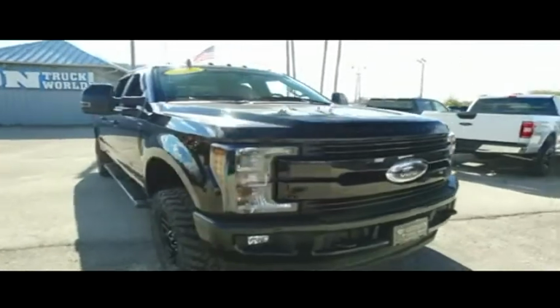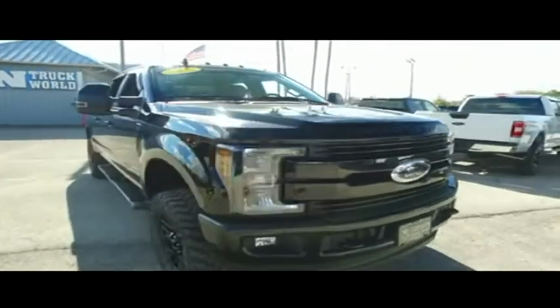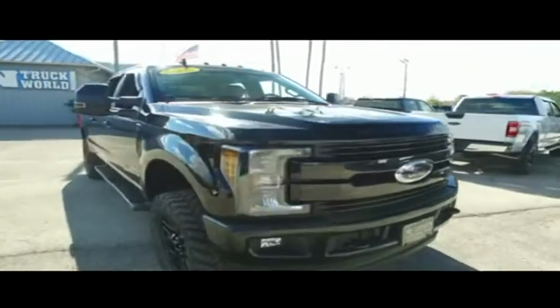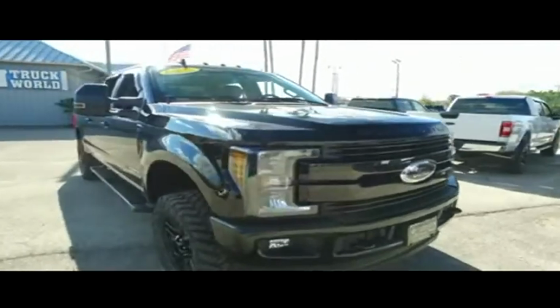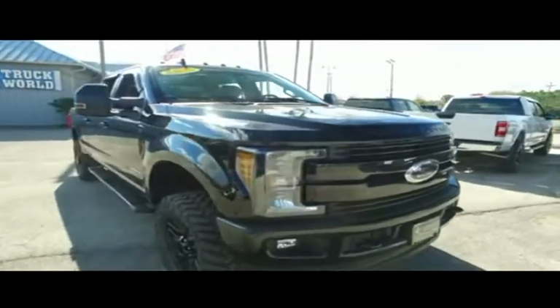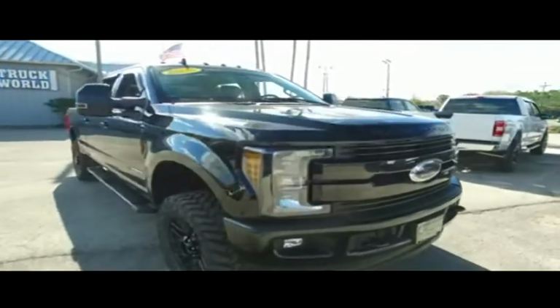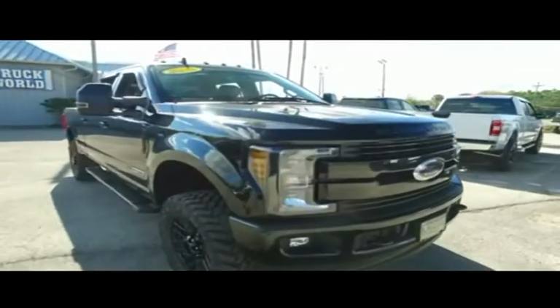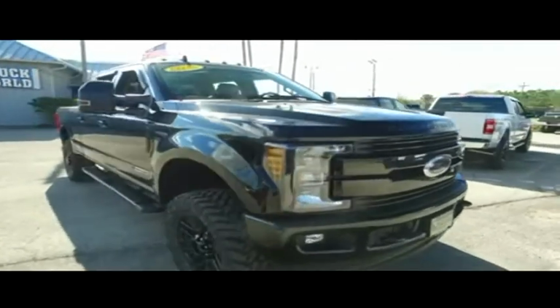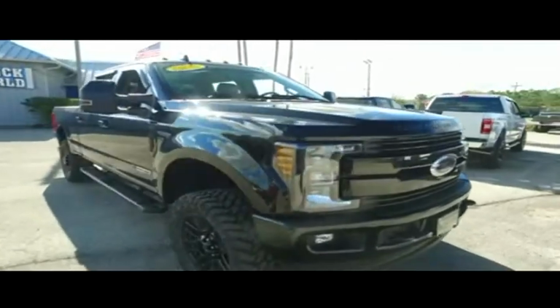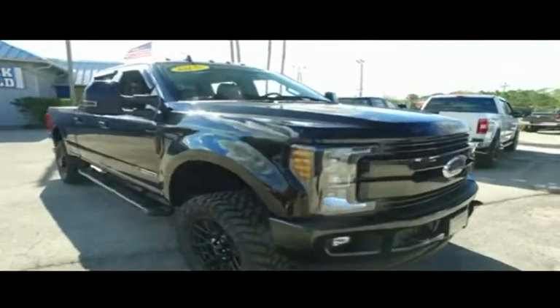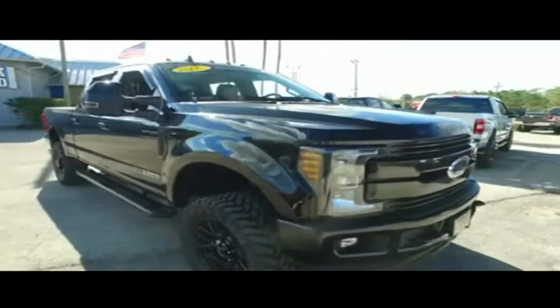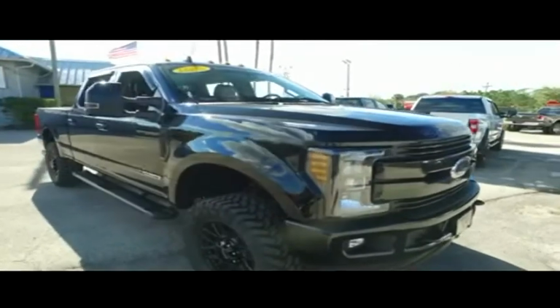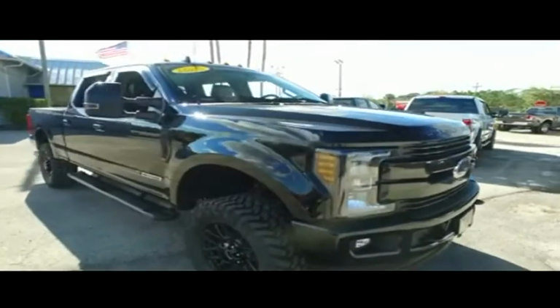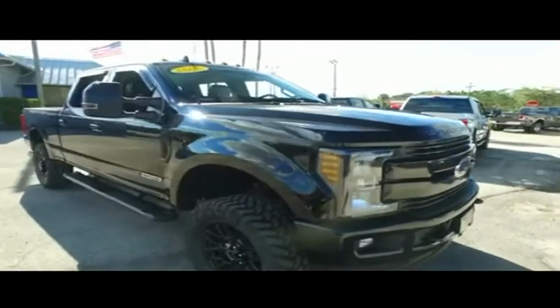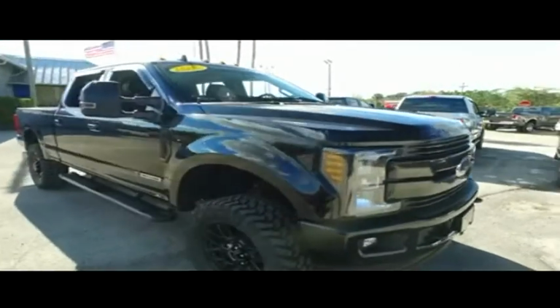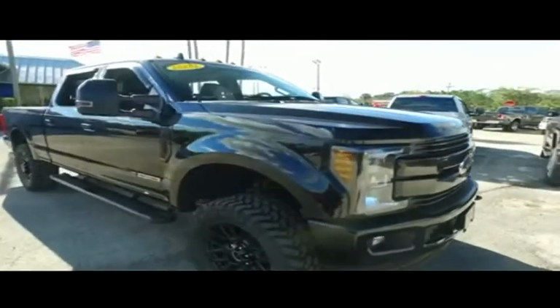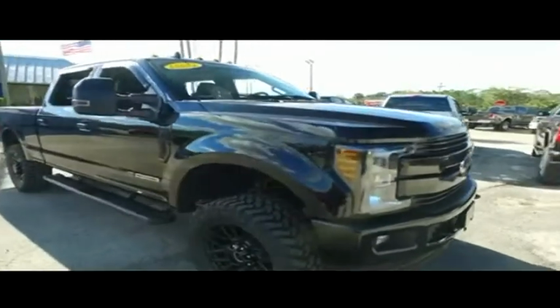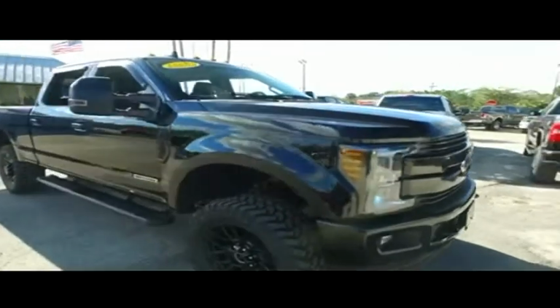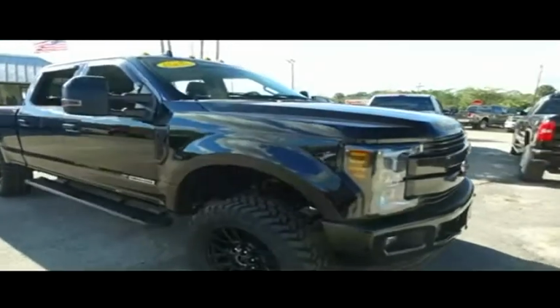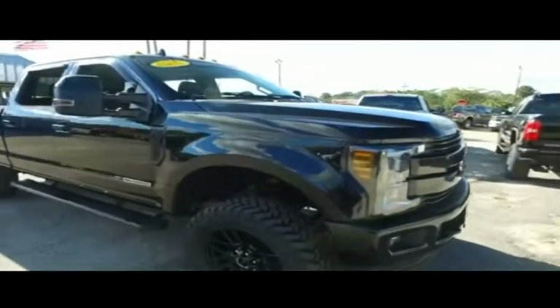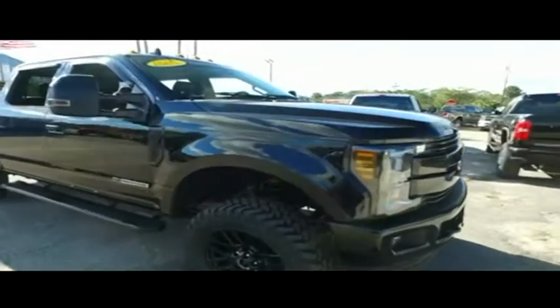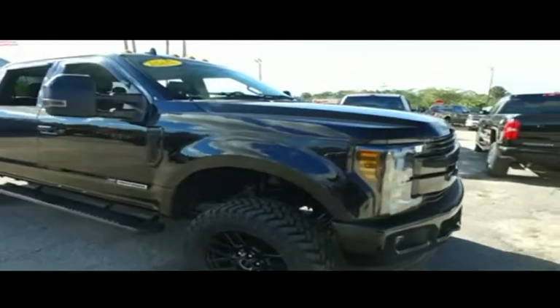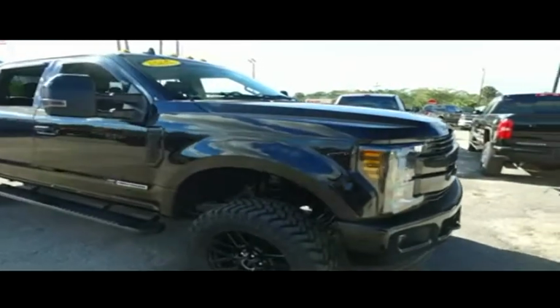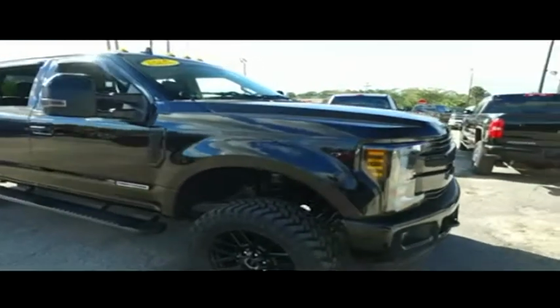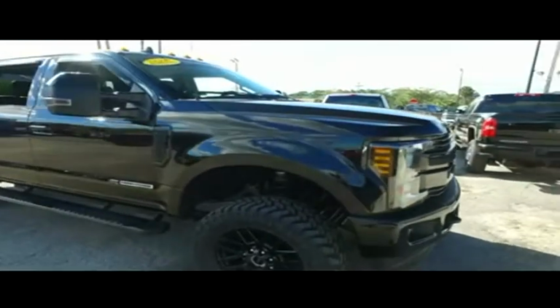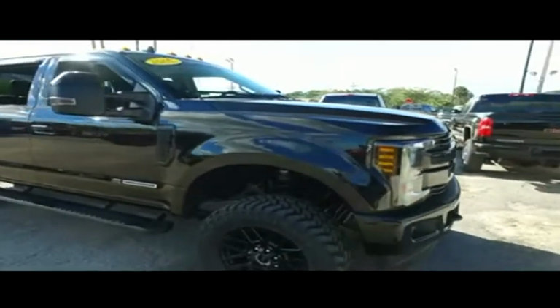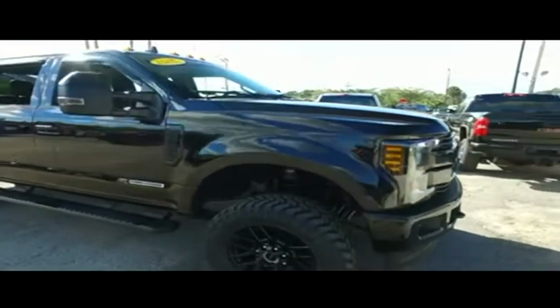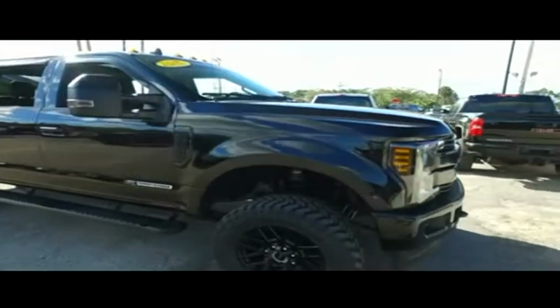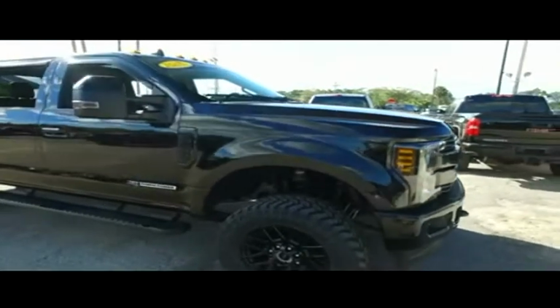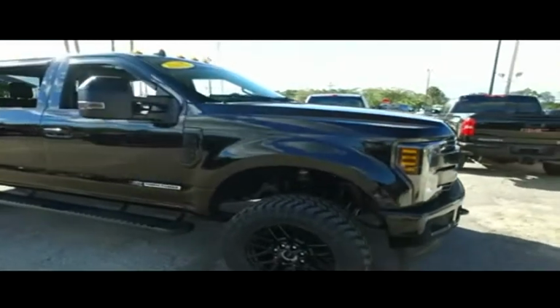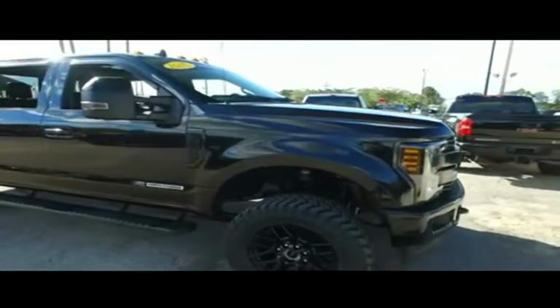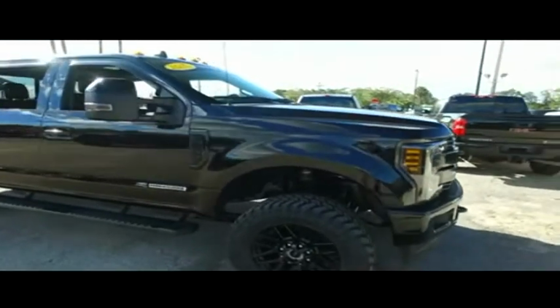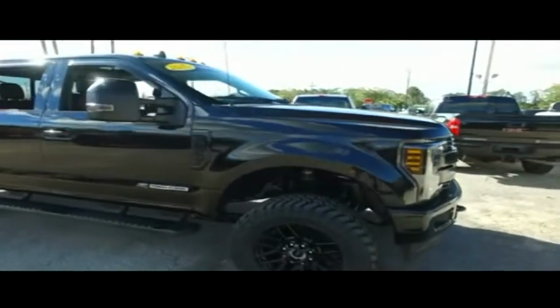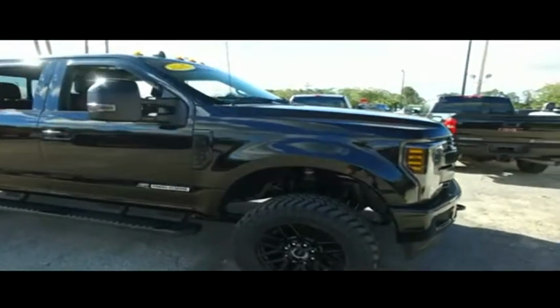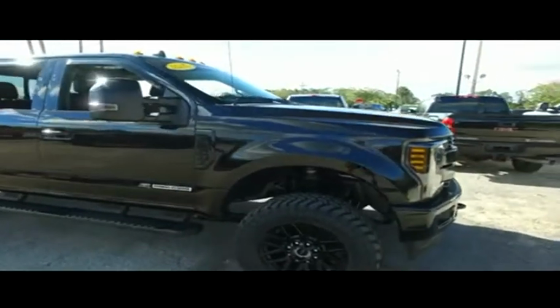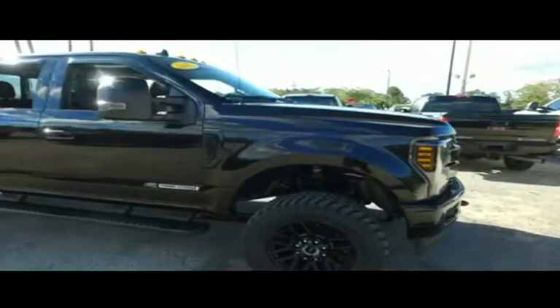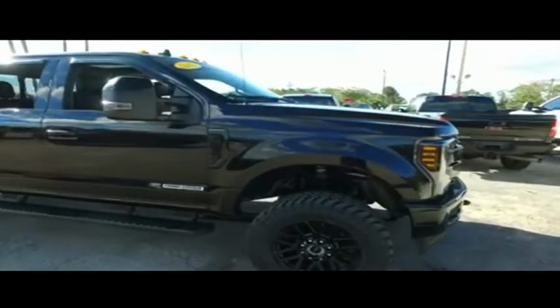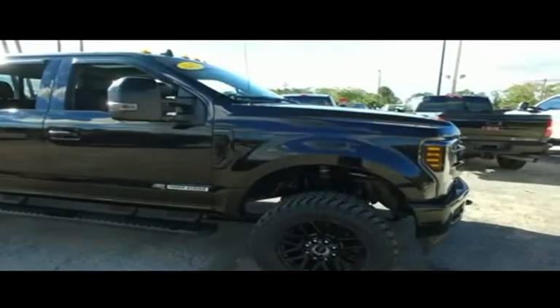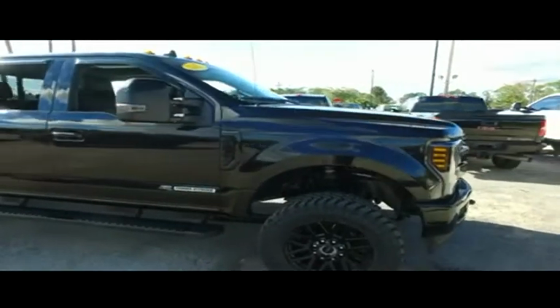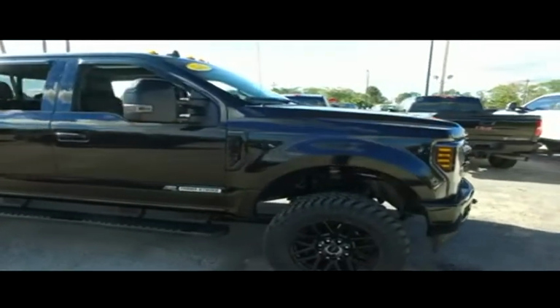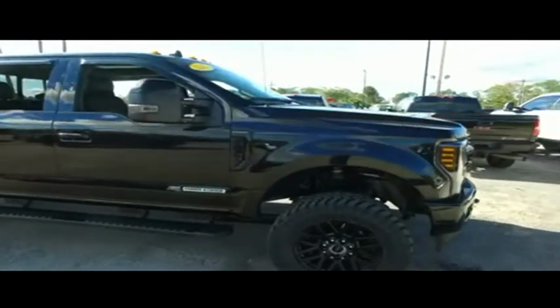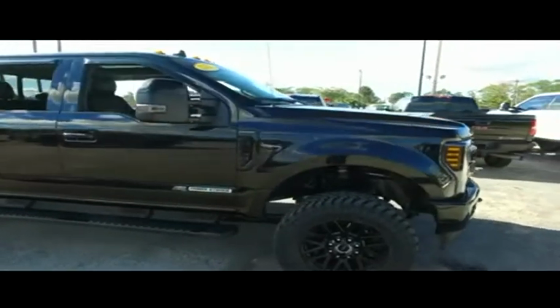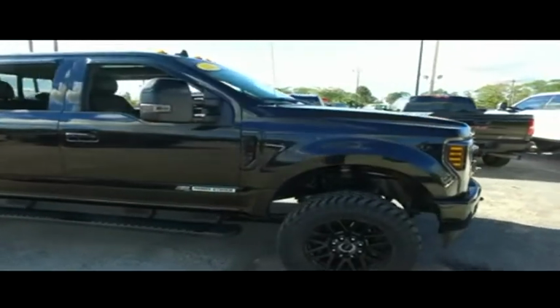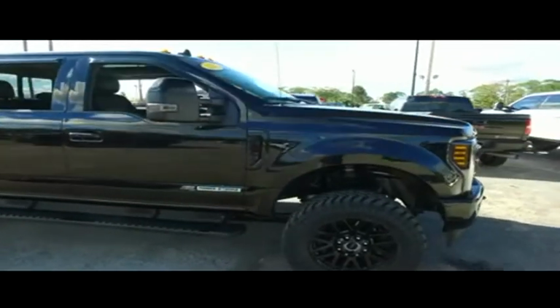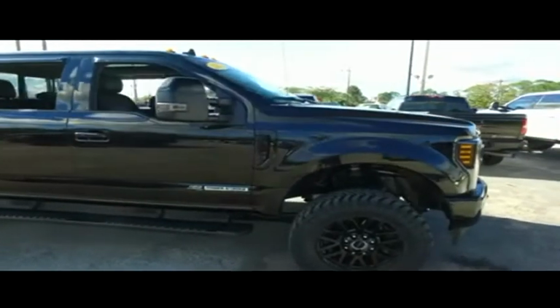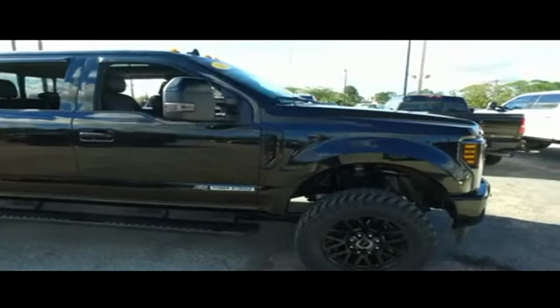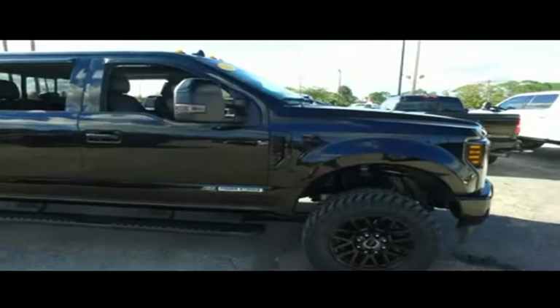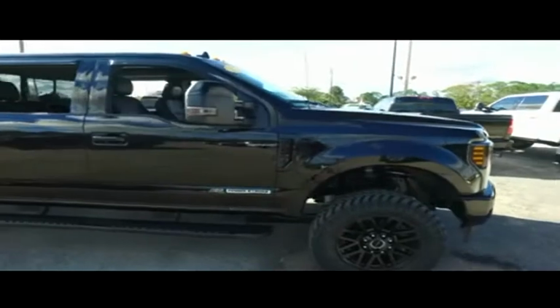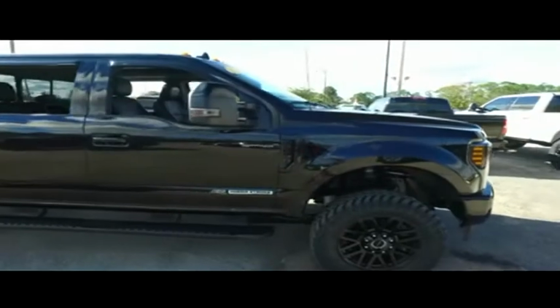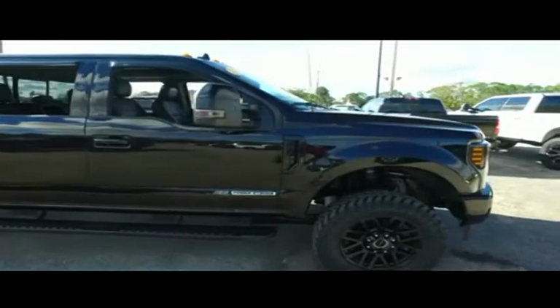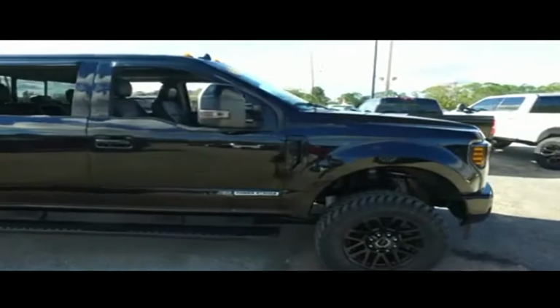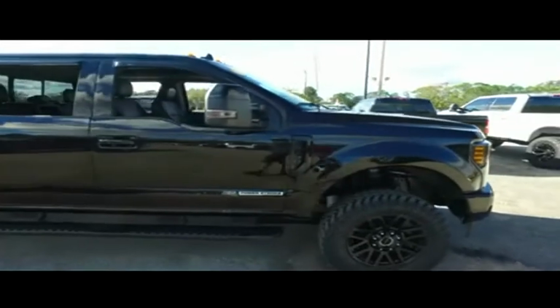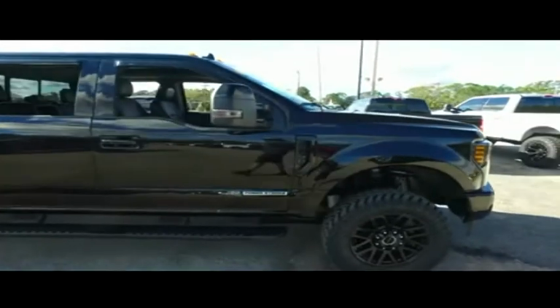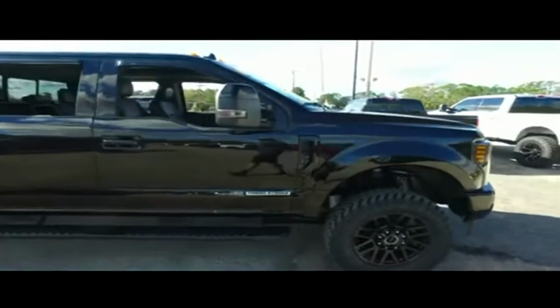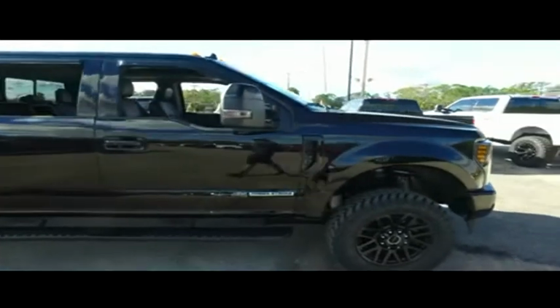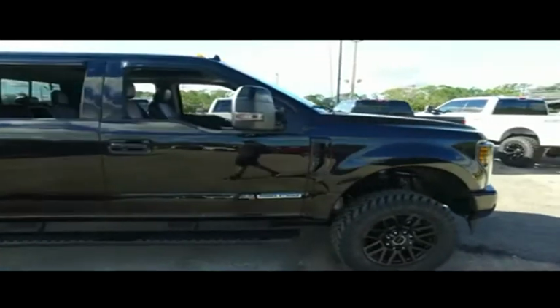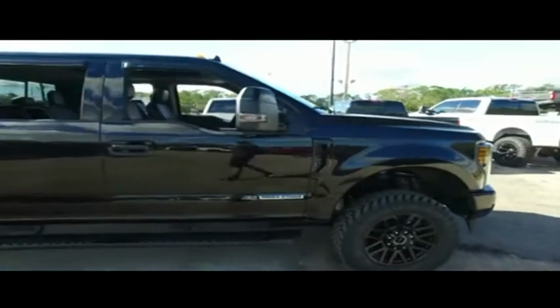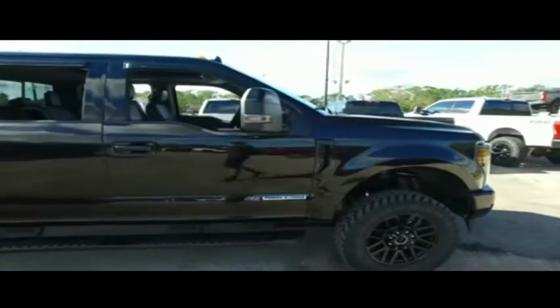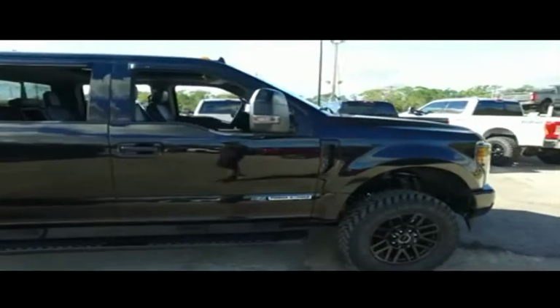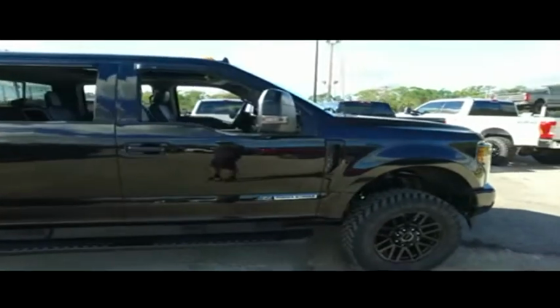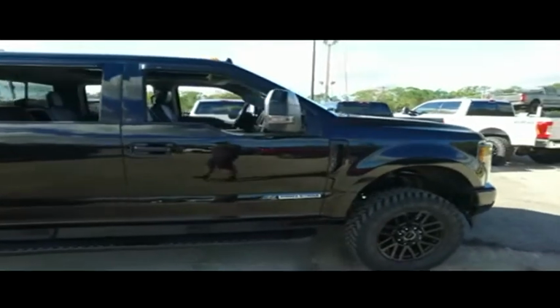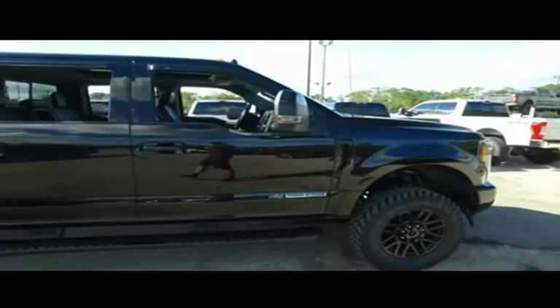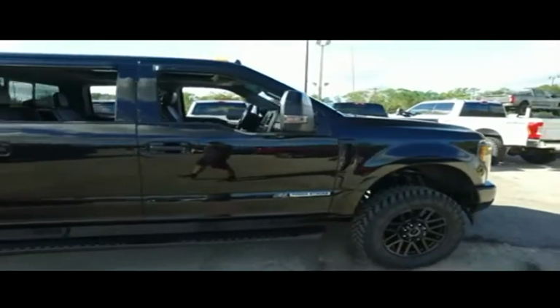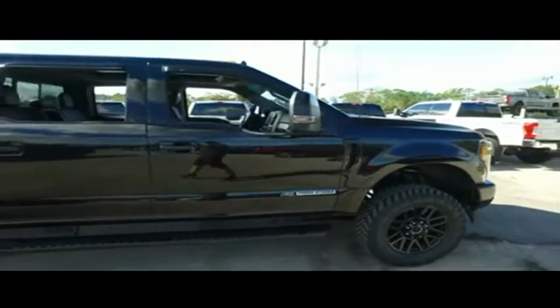Look at those fog lamps, tow hooks, cab lights on top, panoramic sliding moonroof, power sliding window, and power scope mirrors.